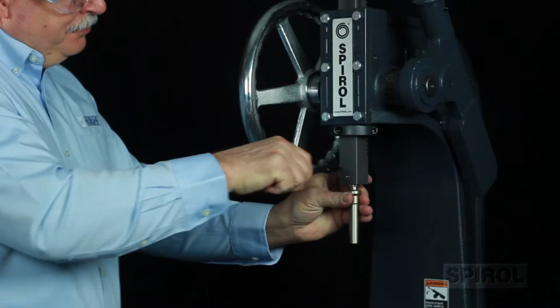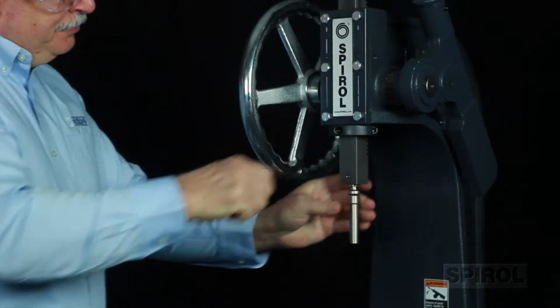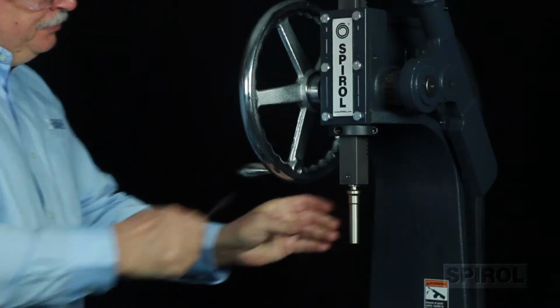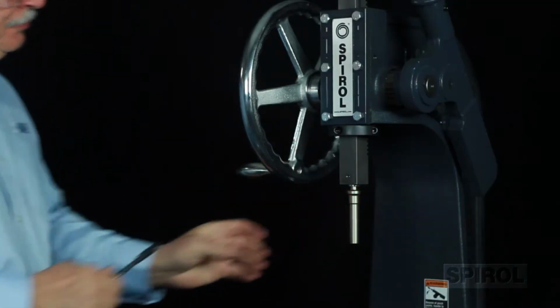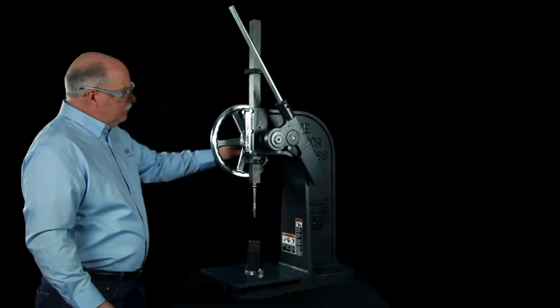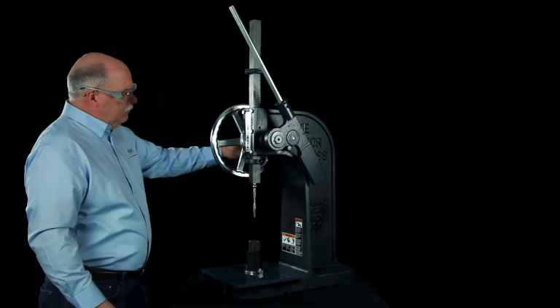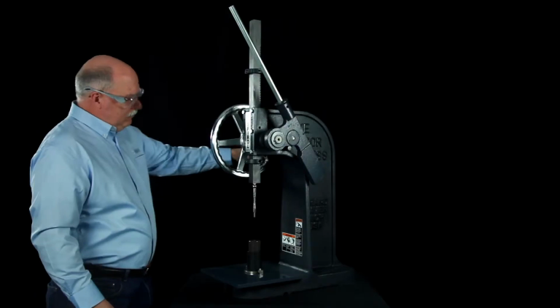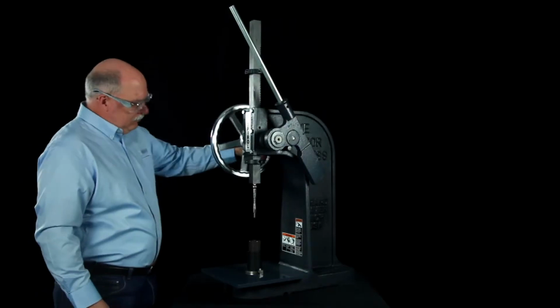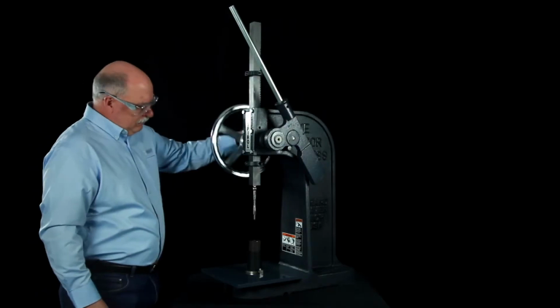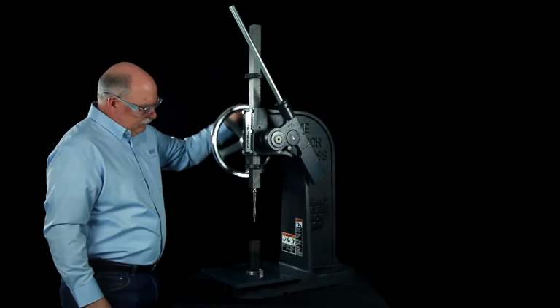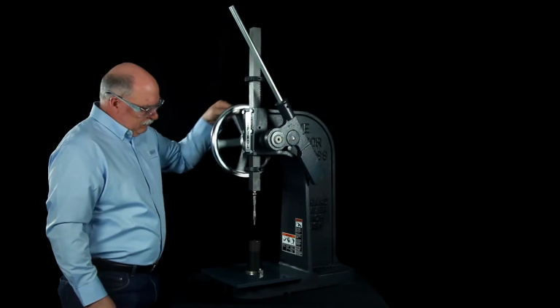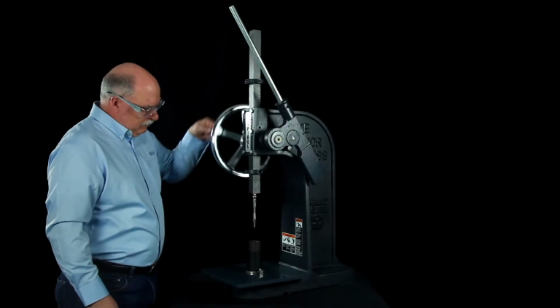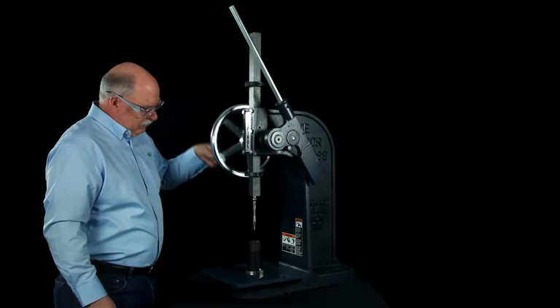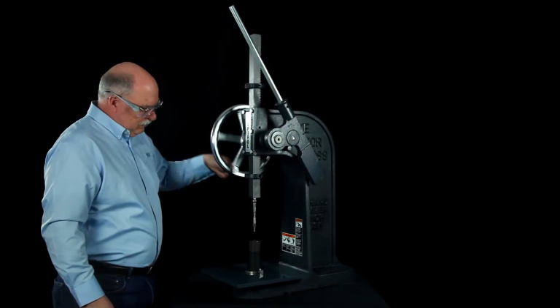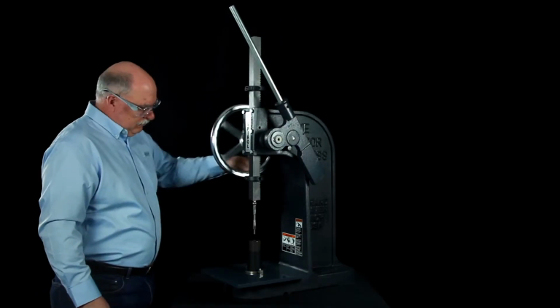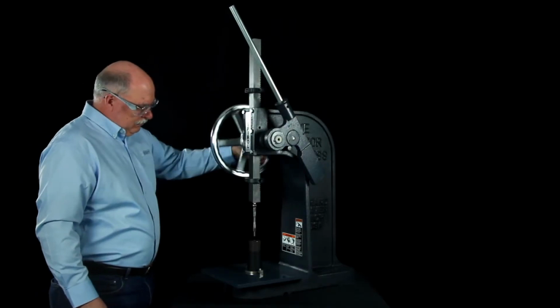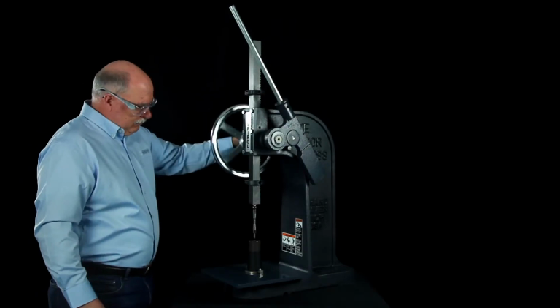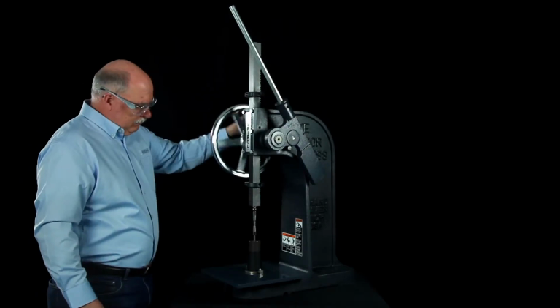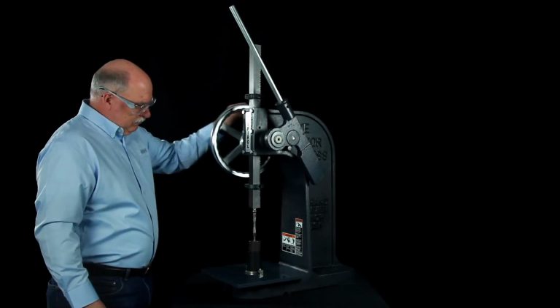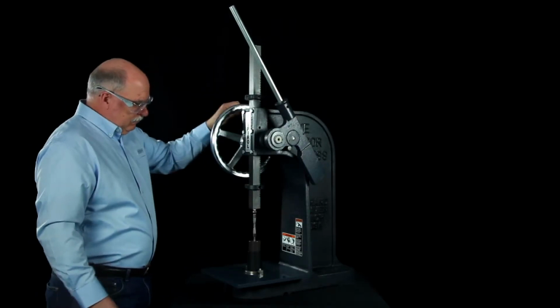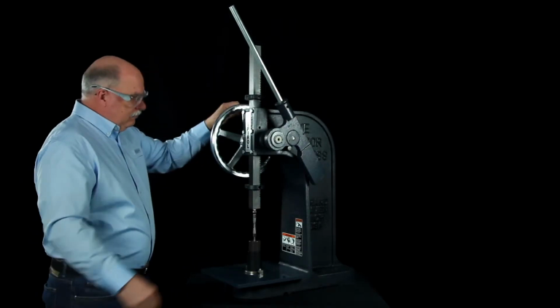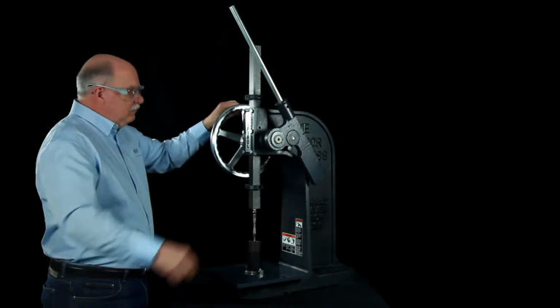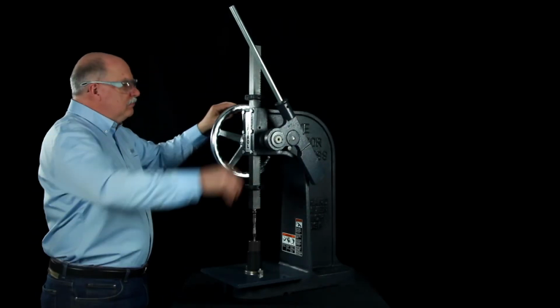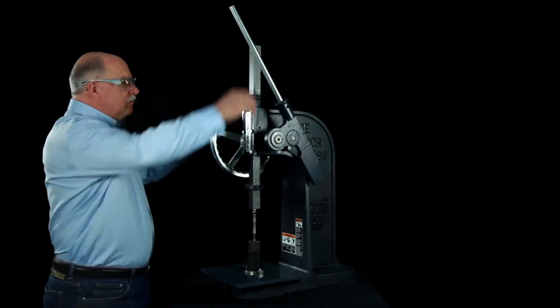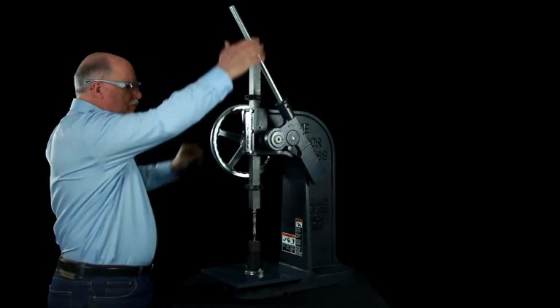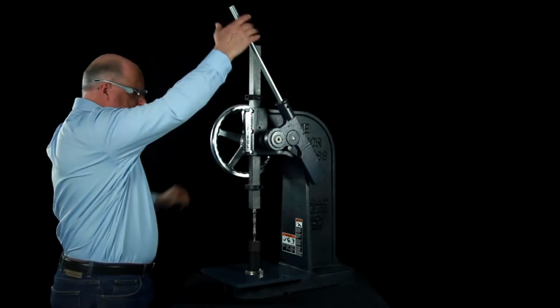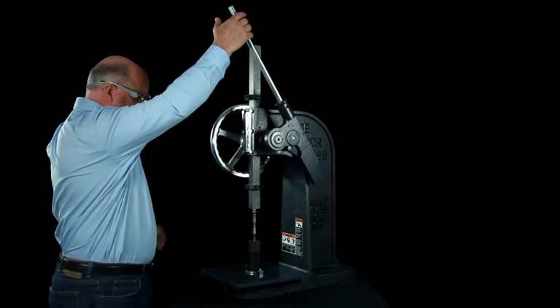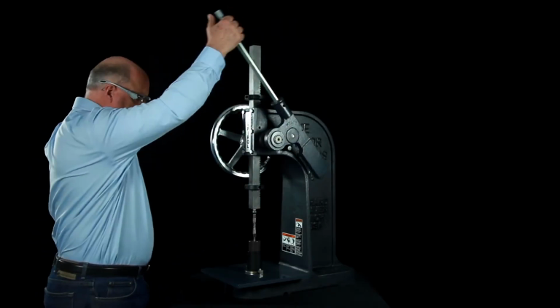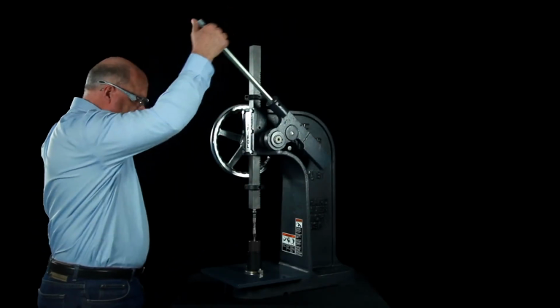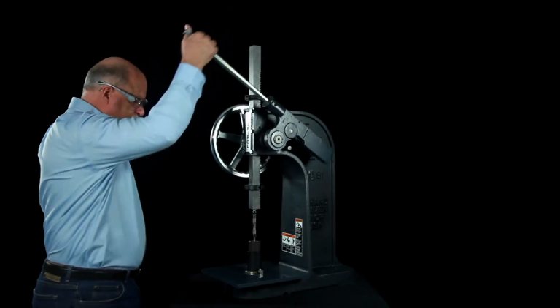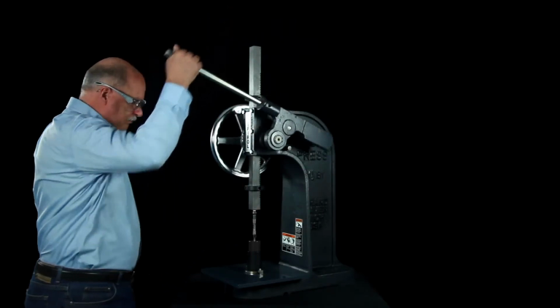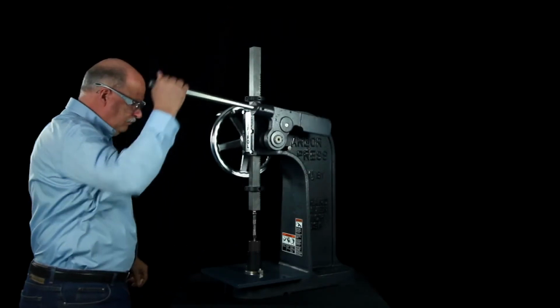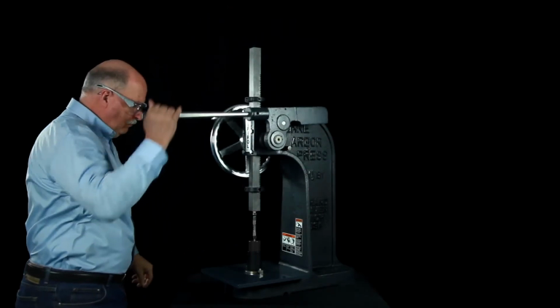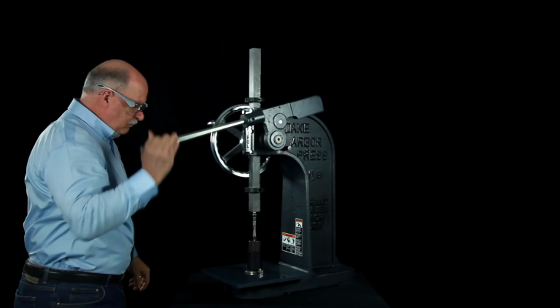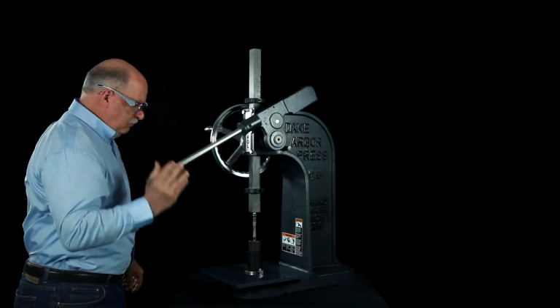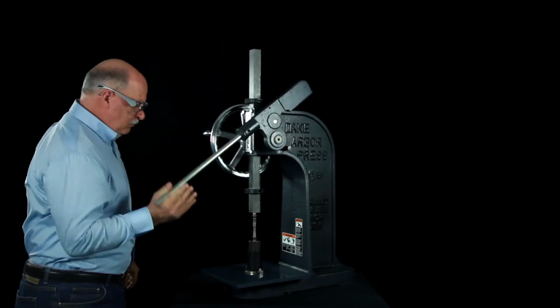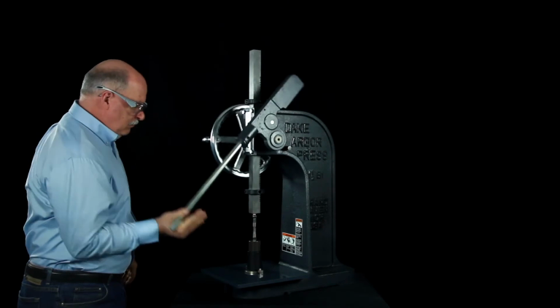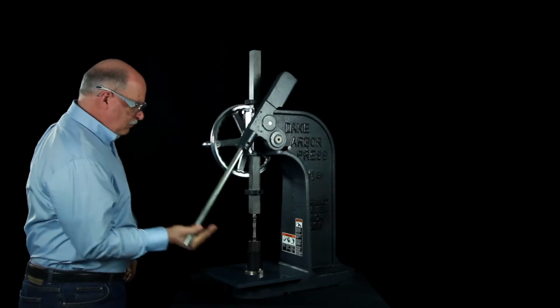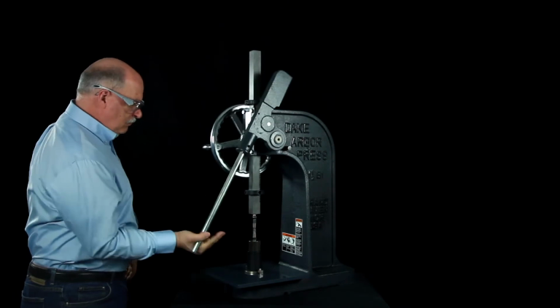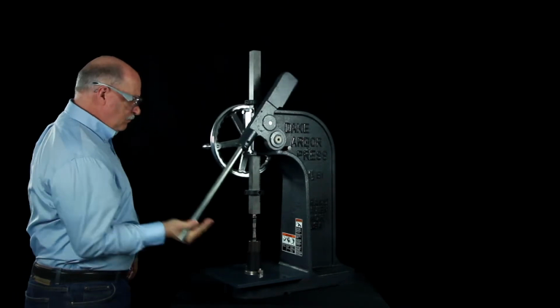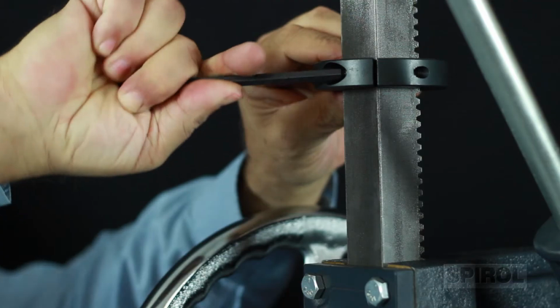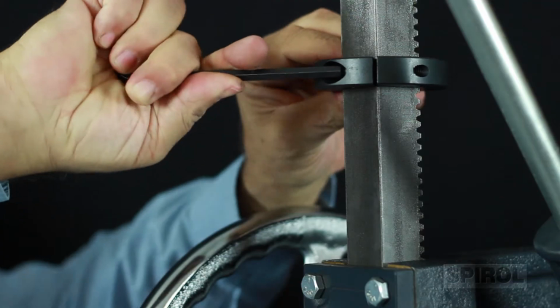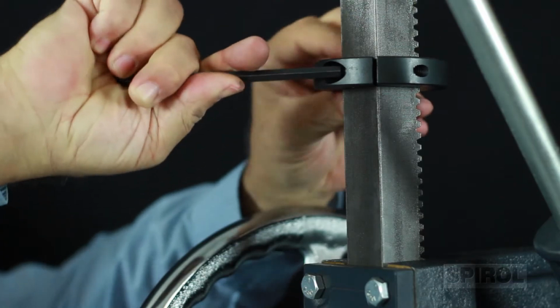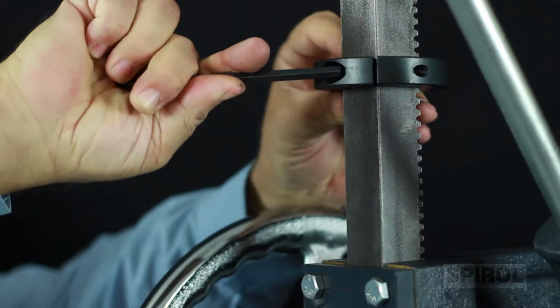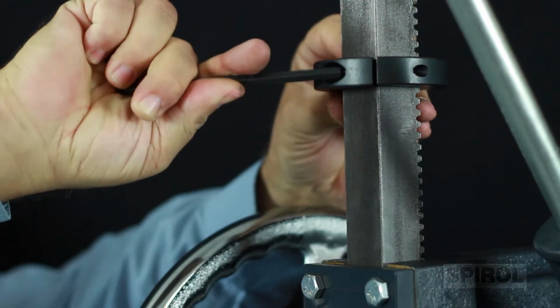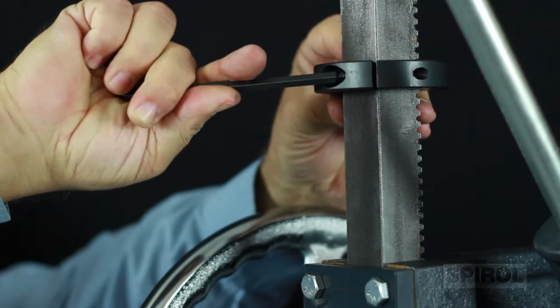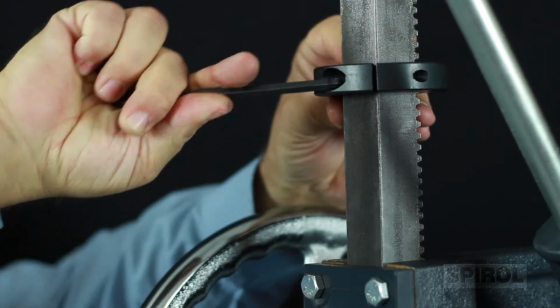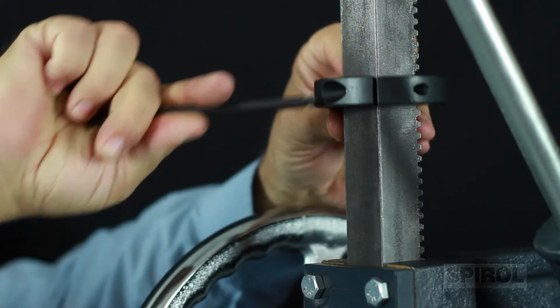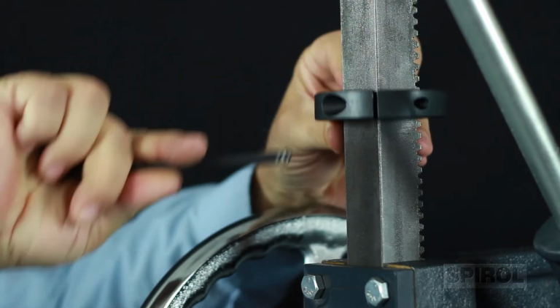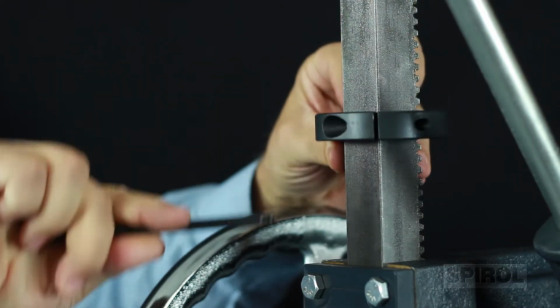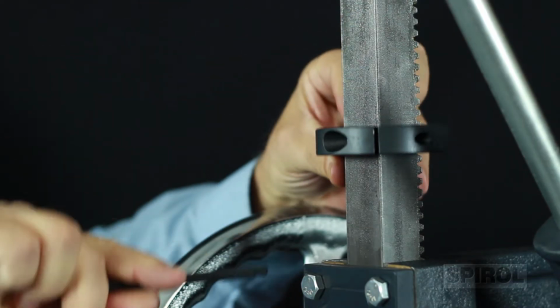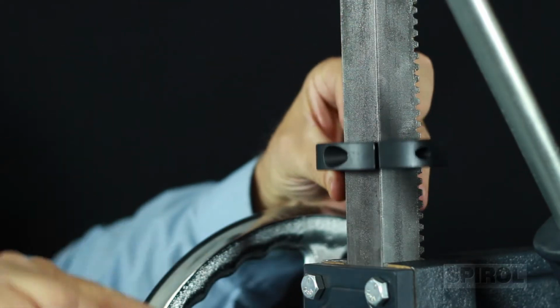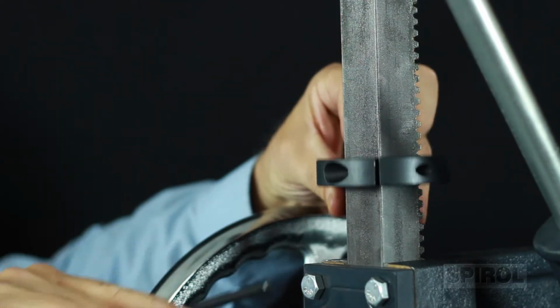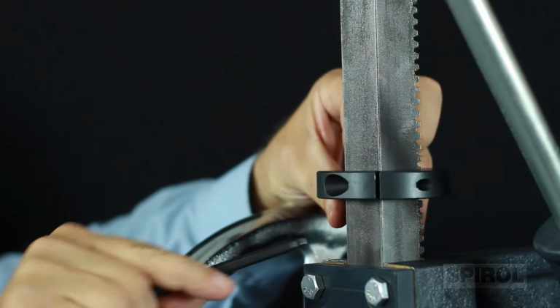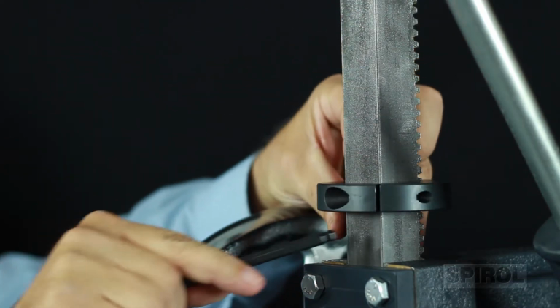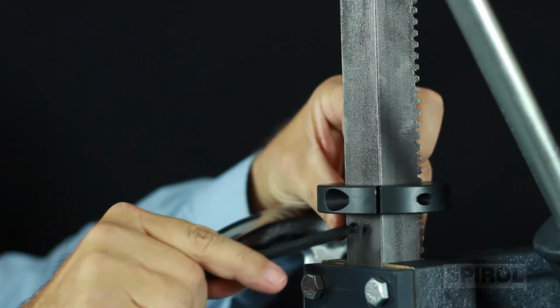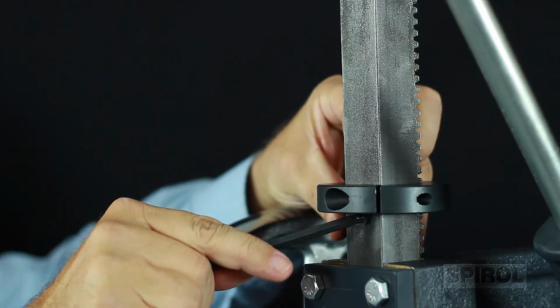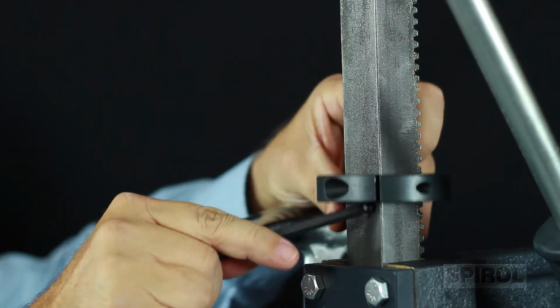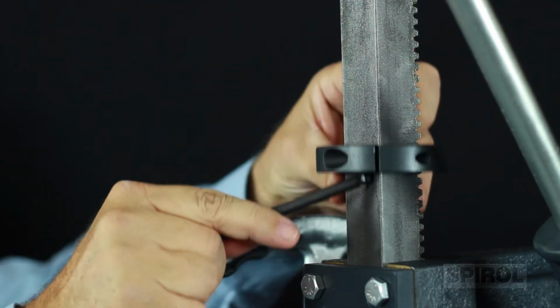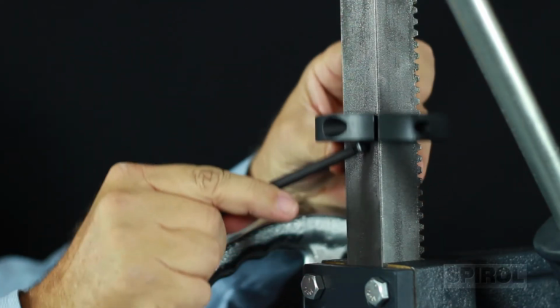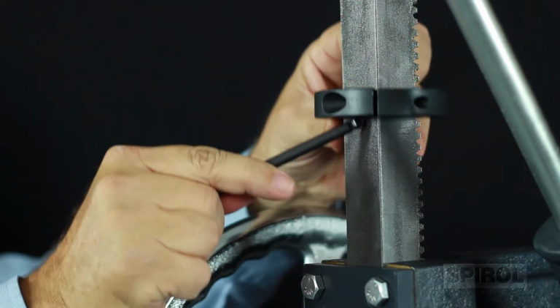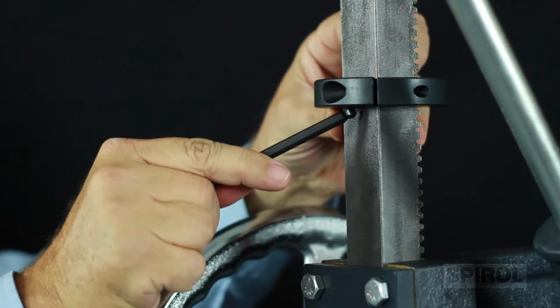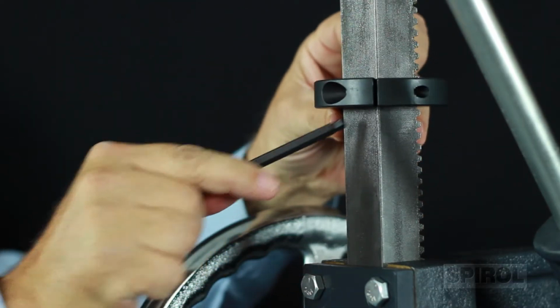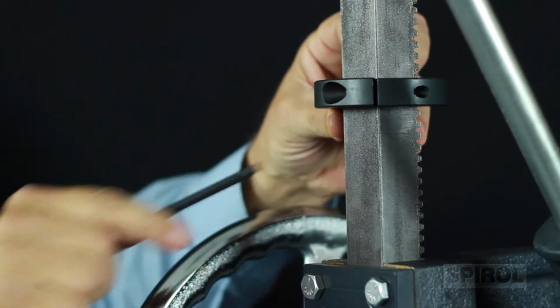The machine has a rapid advance wheel, offers noise-free operation, and can be adjusted to achieve the desired installation depth.